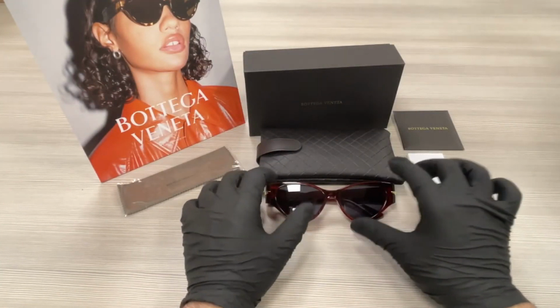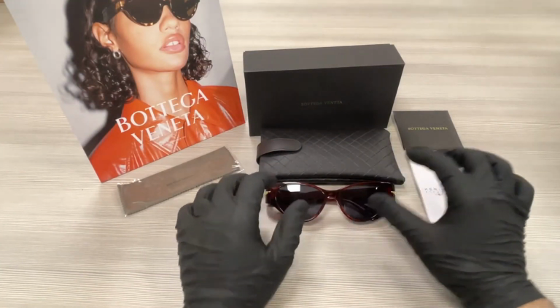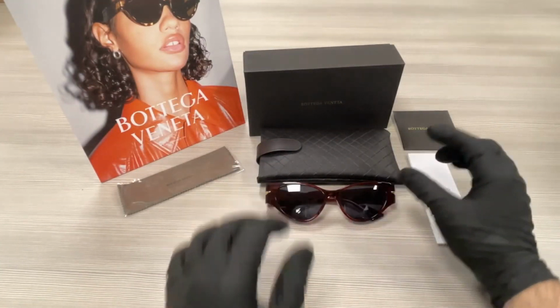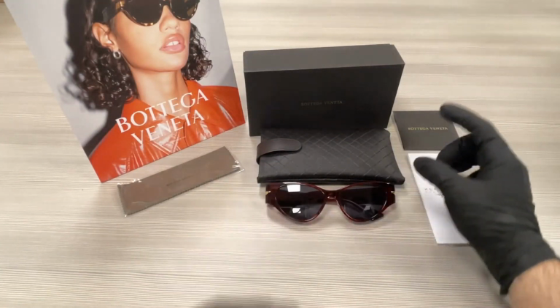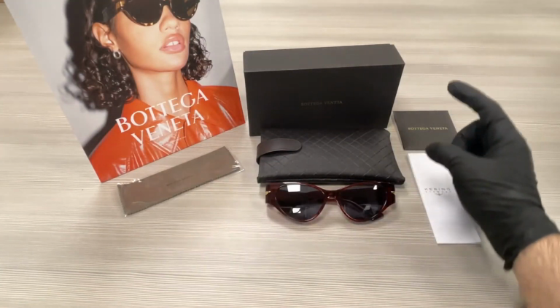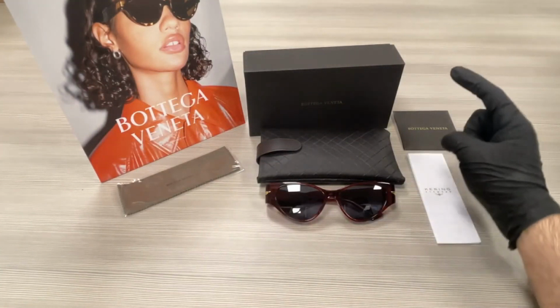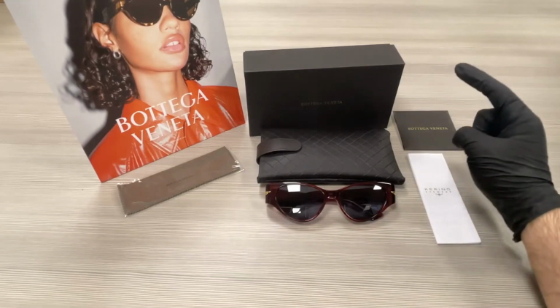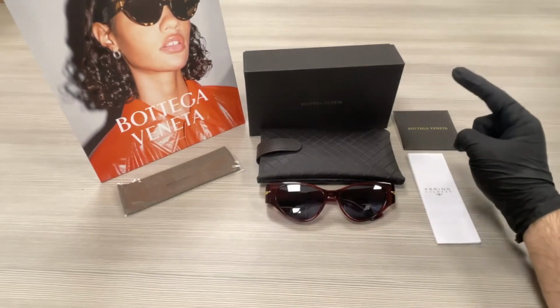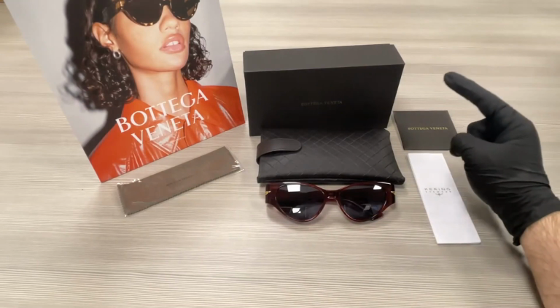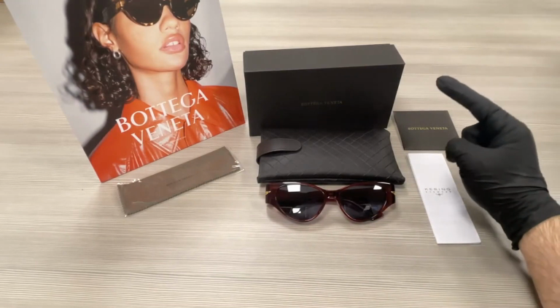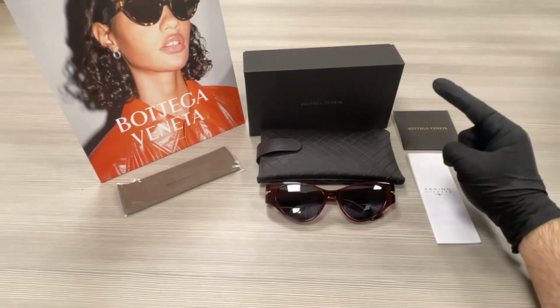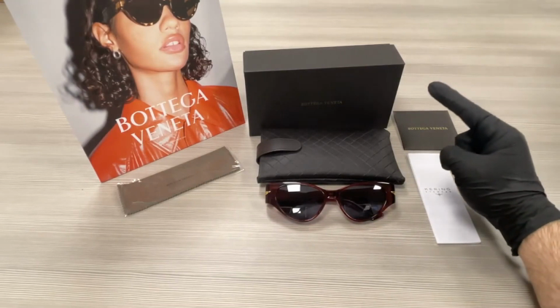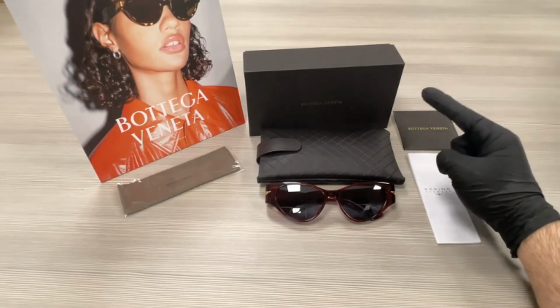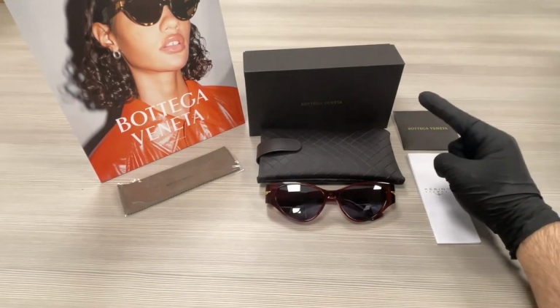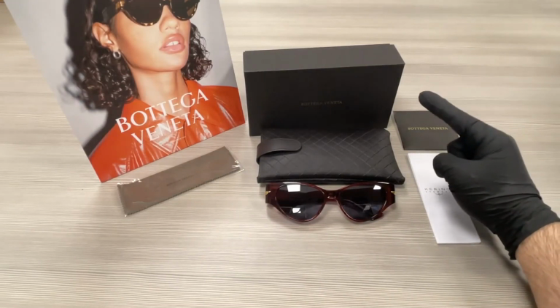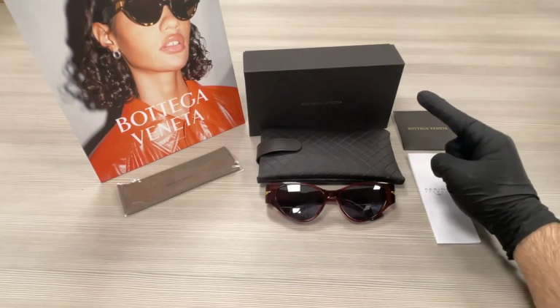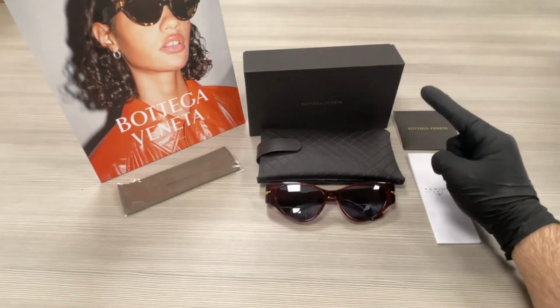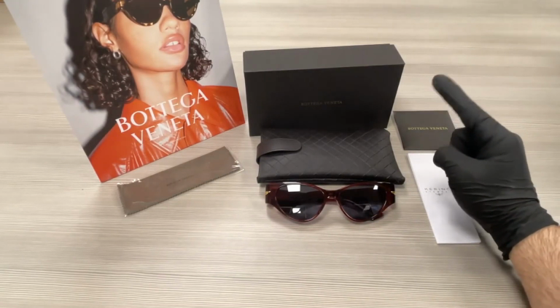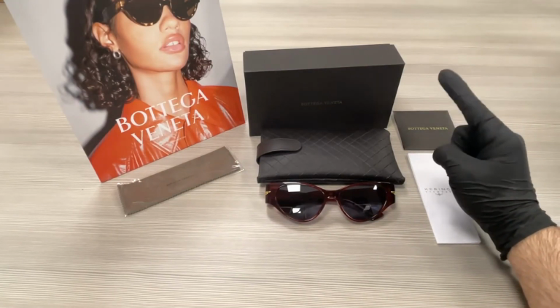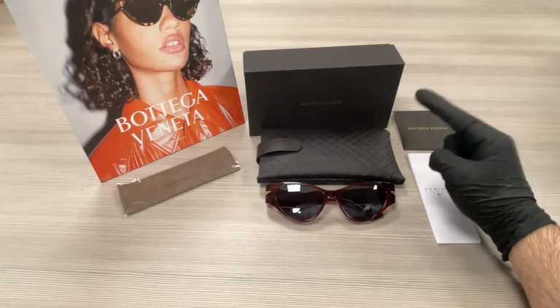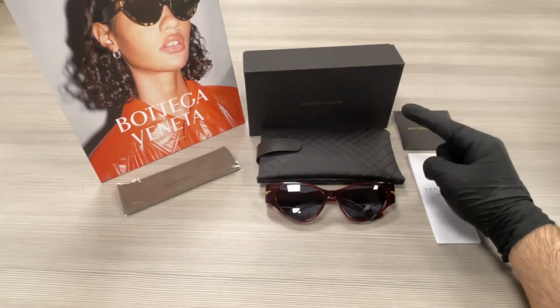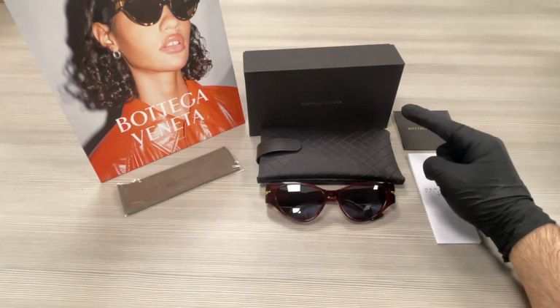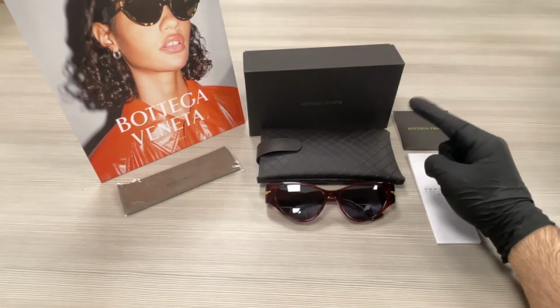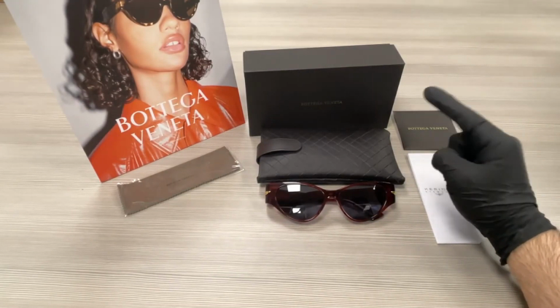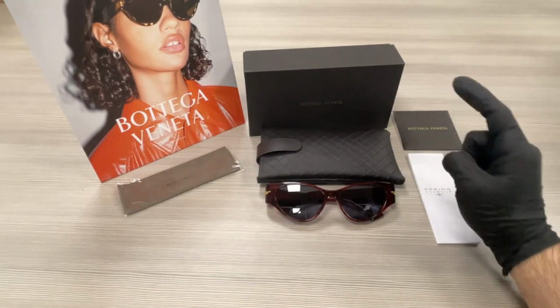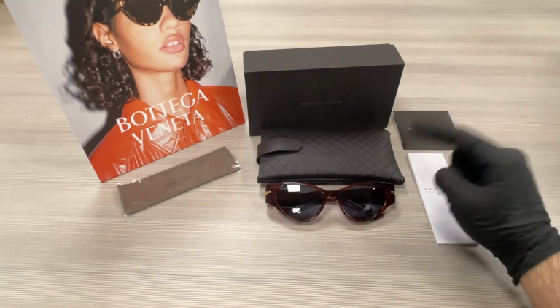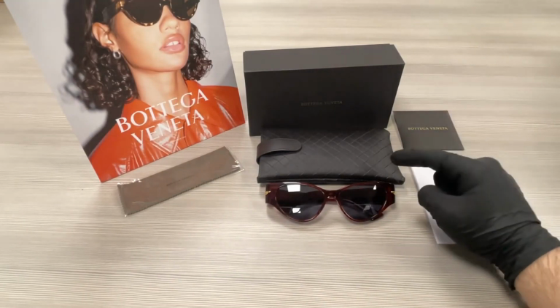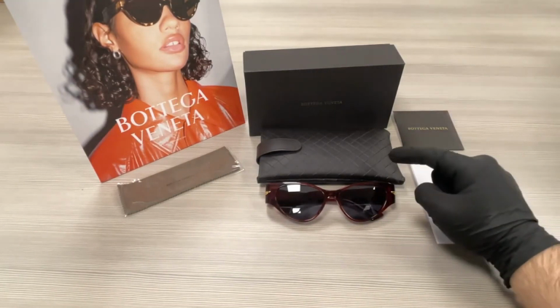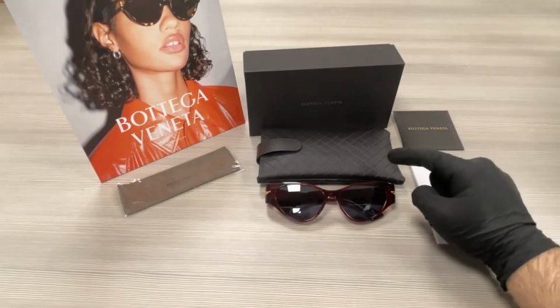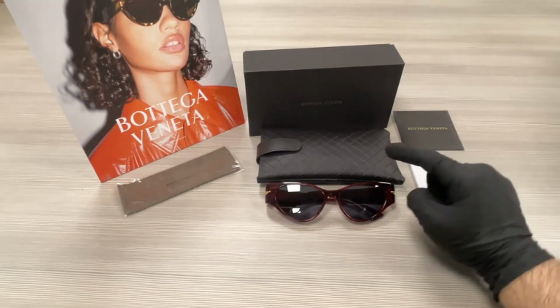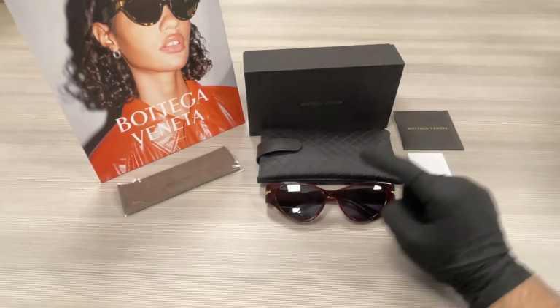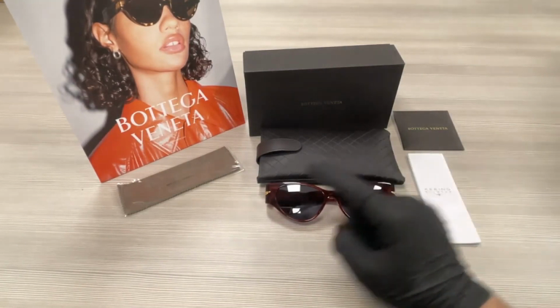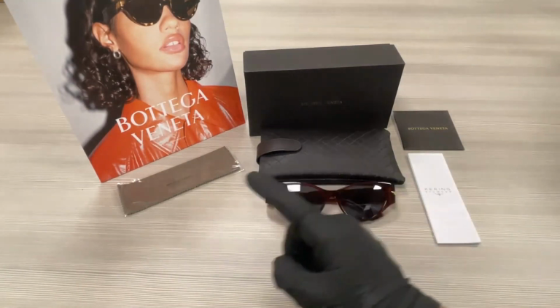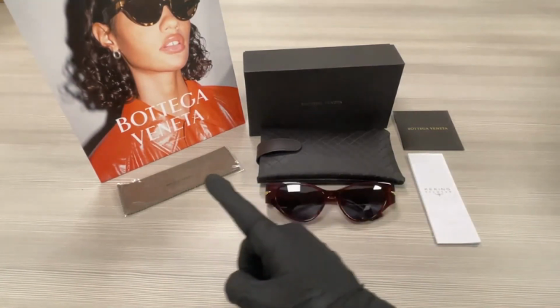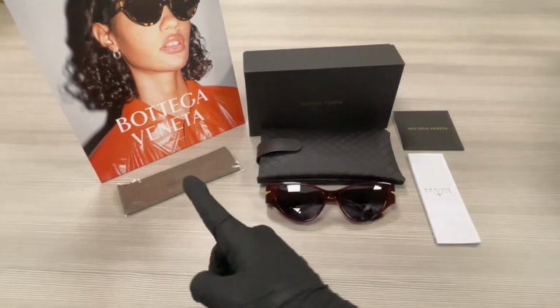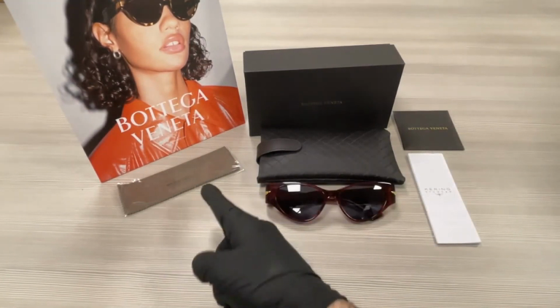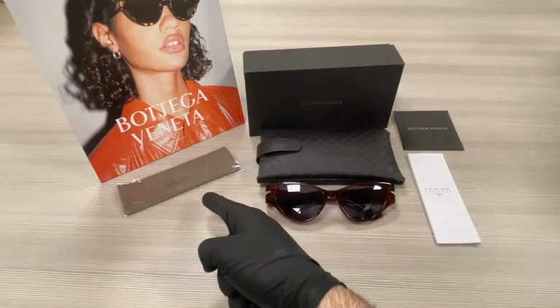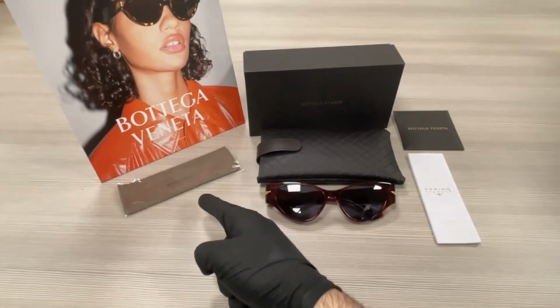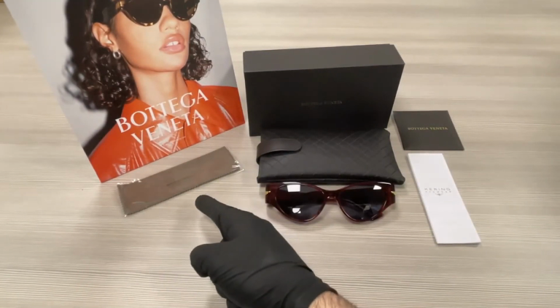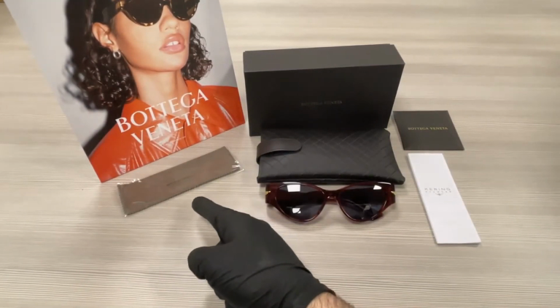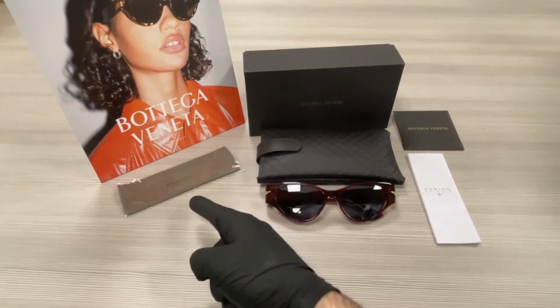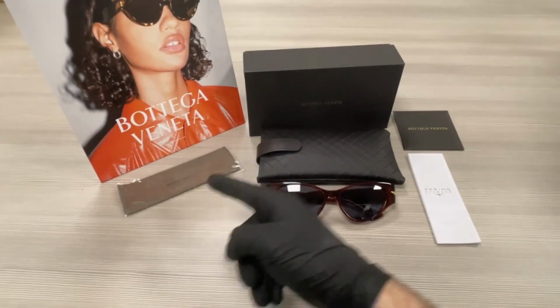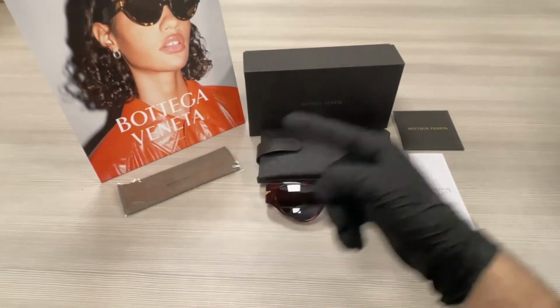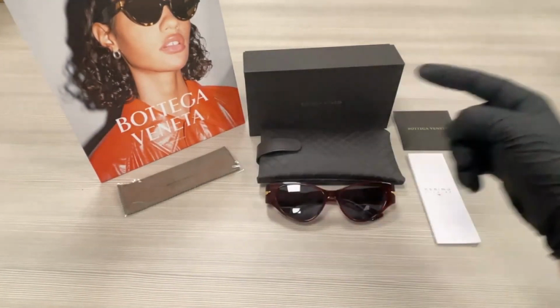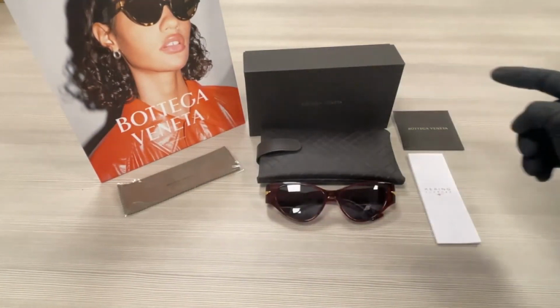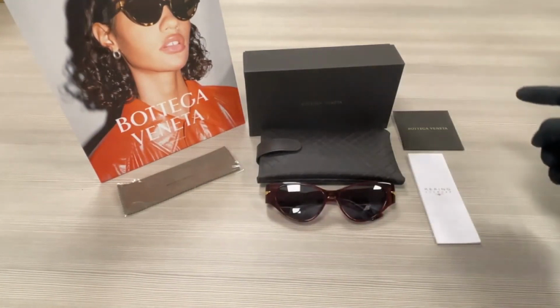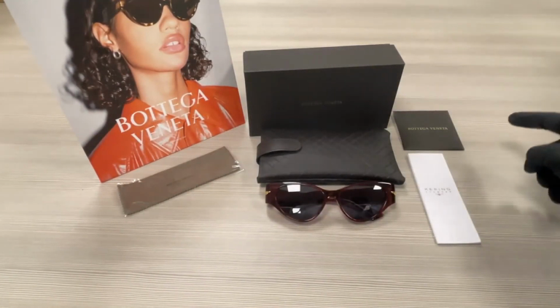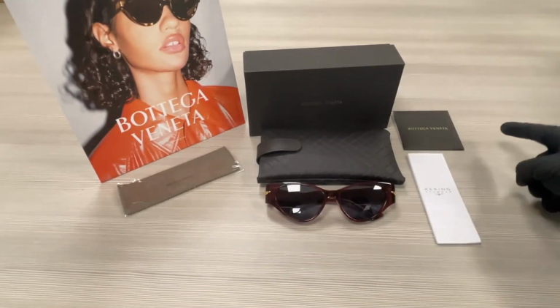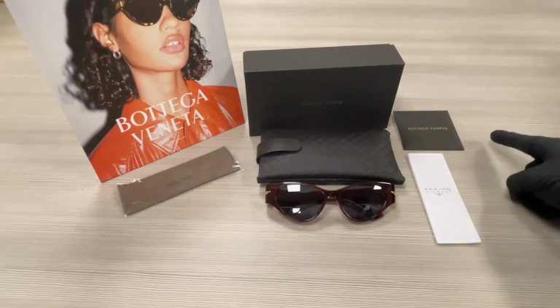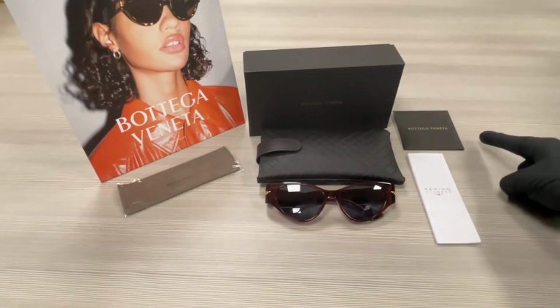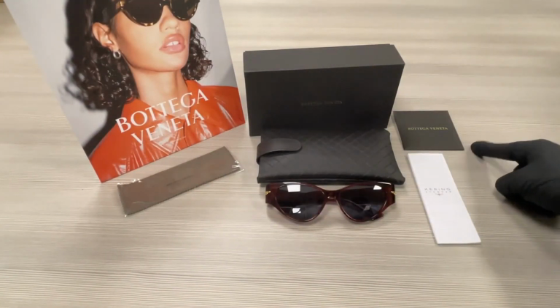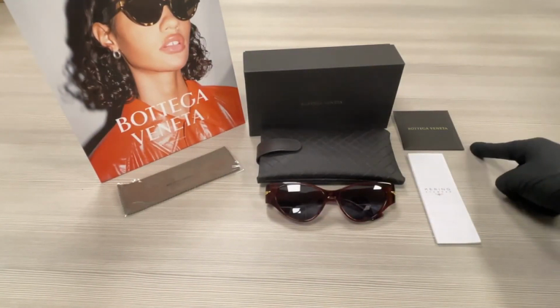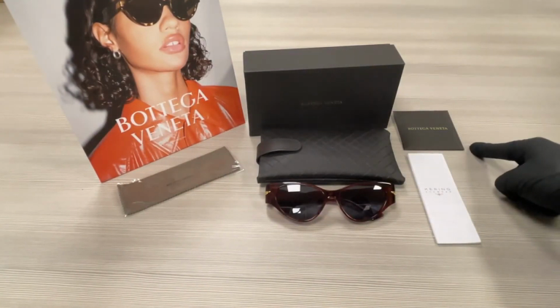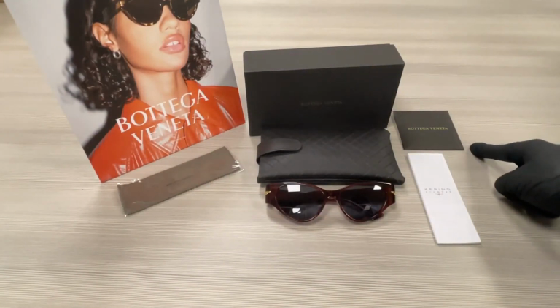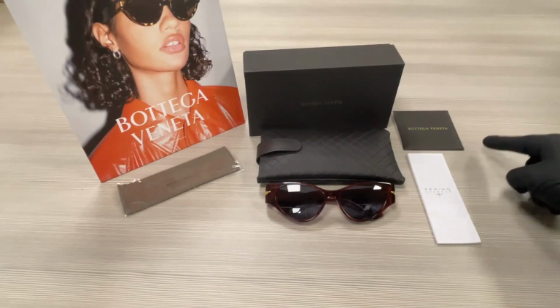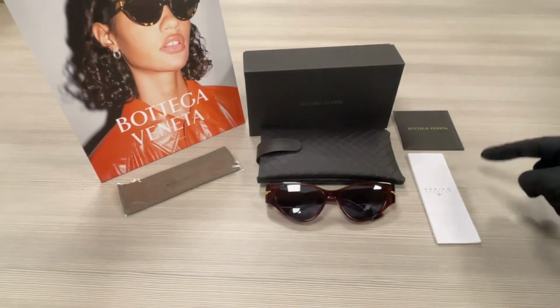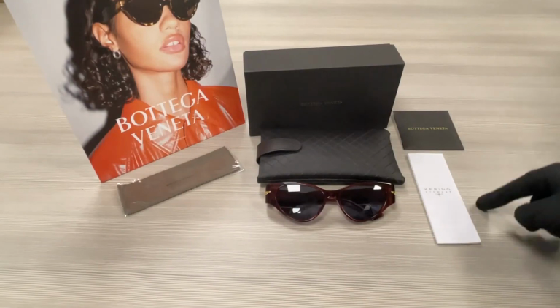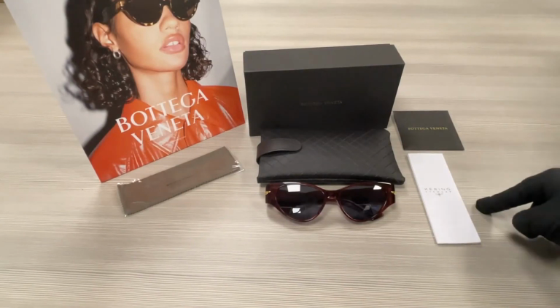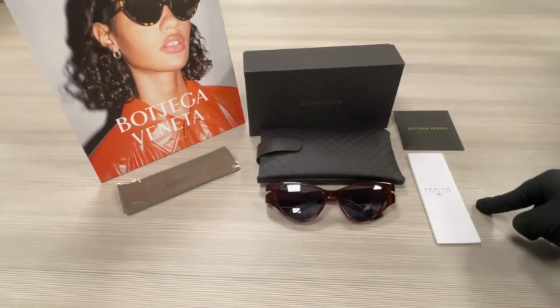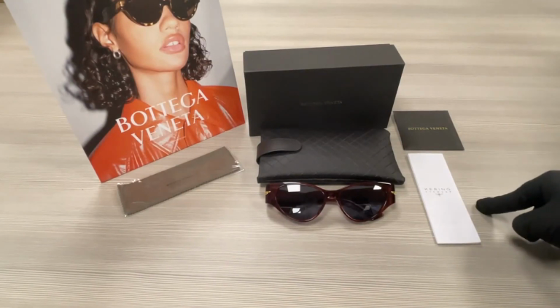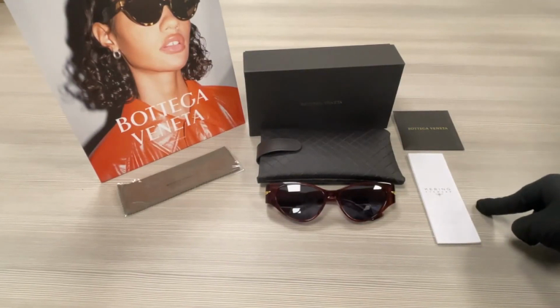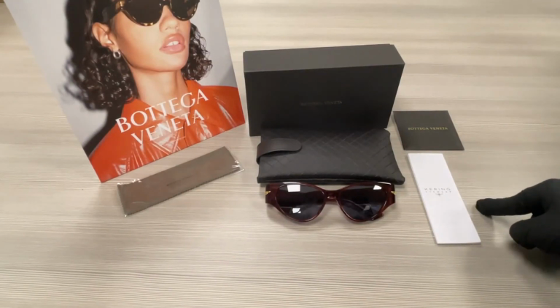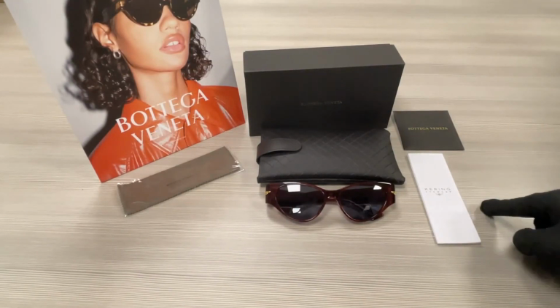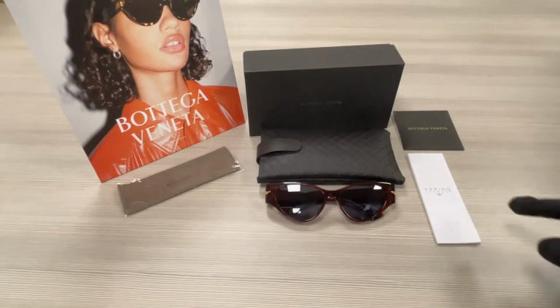Up here we have a Bottega Veneta gift box, a case, three glasses in, a microfiber cleaning cloth, and an authenticity card and manufacturer booklet.